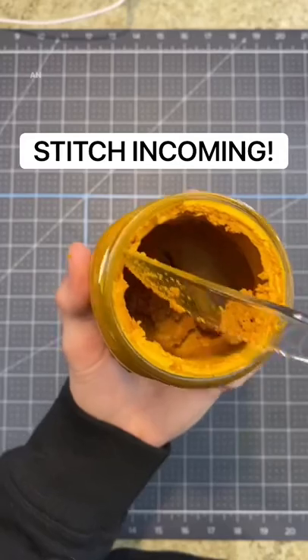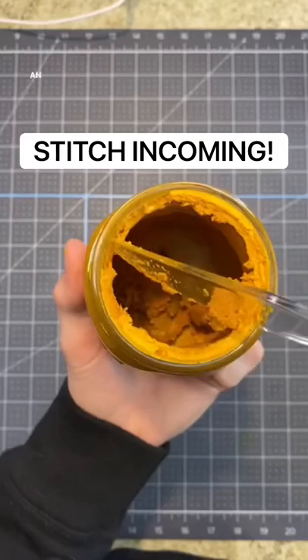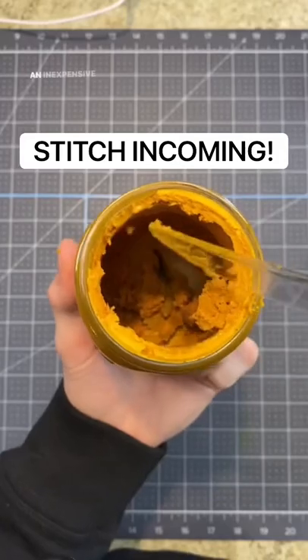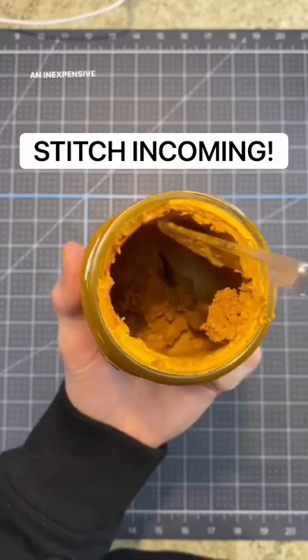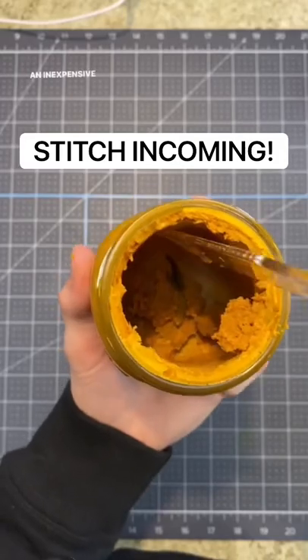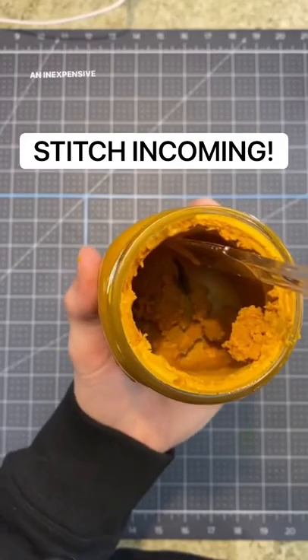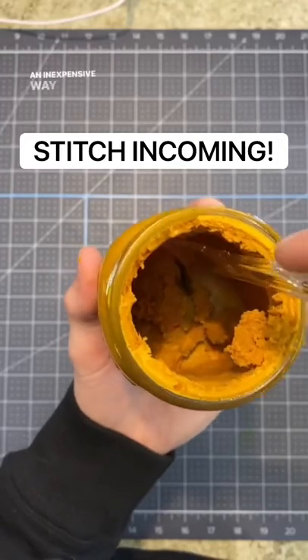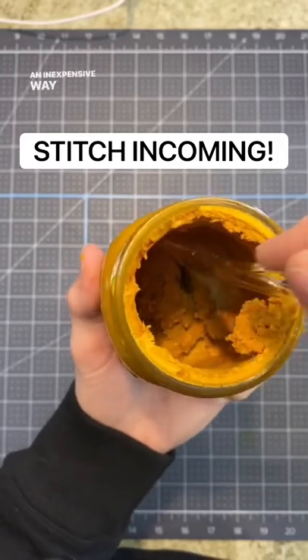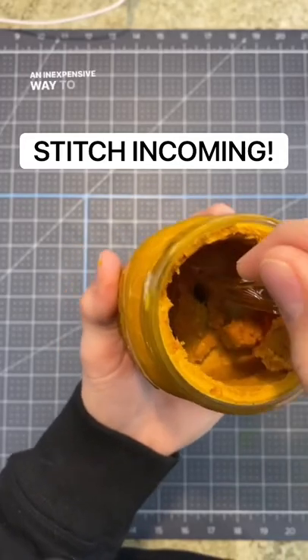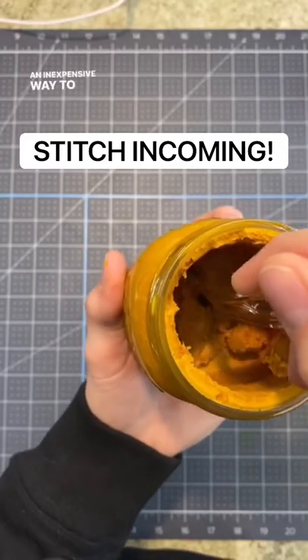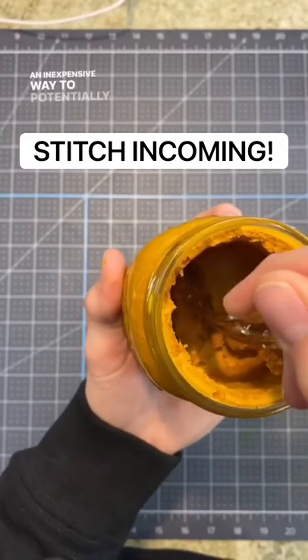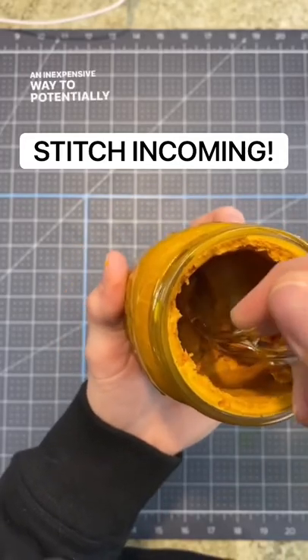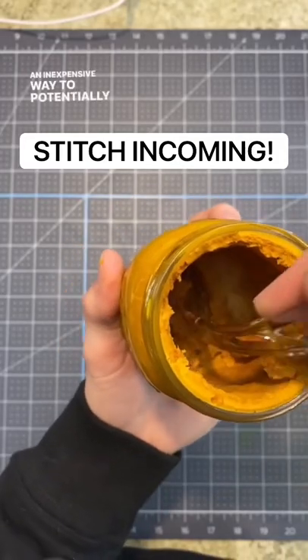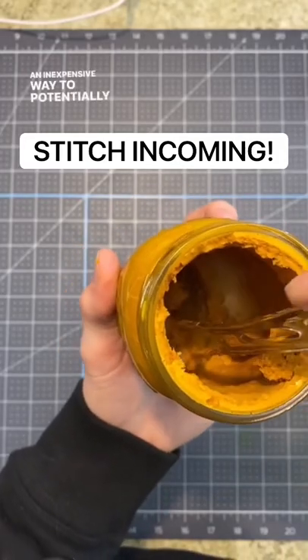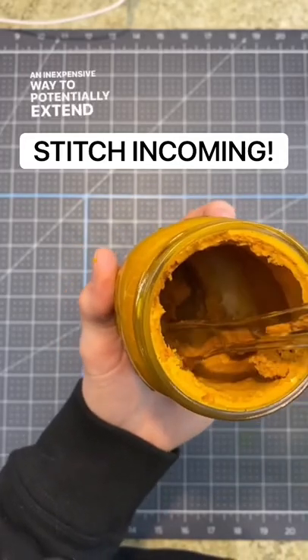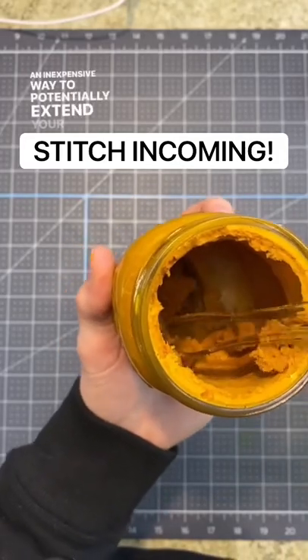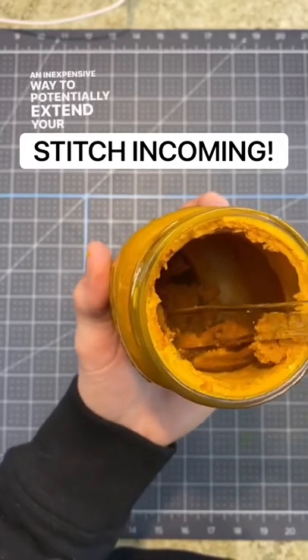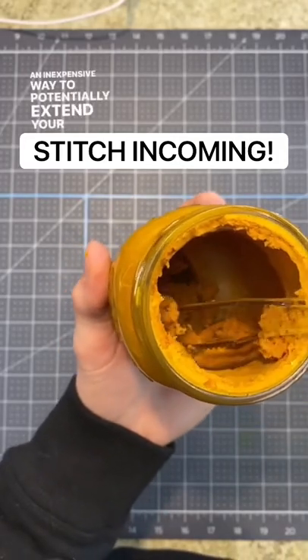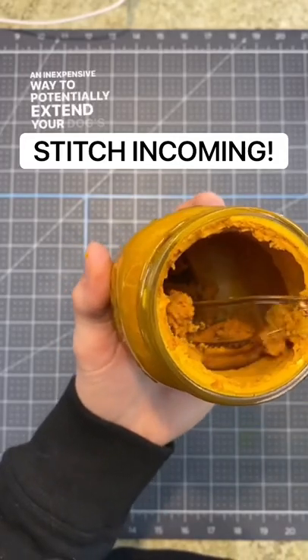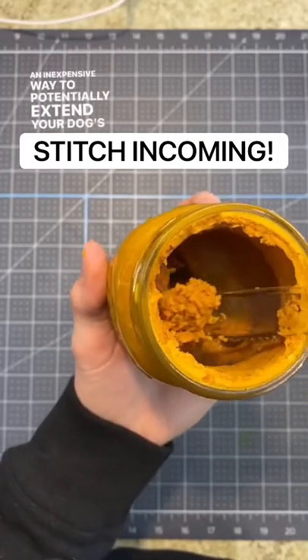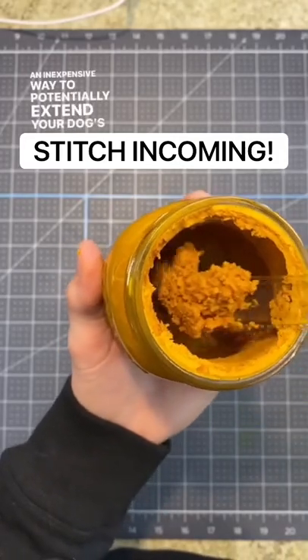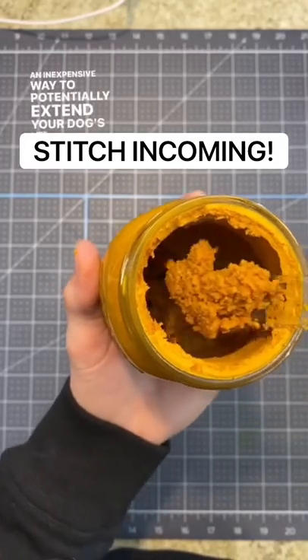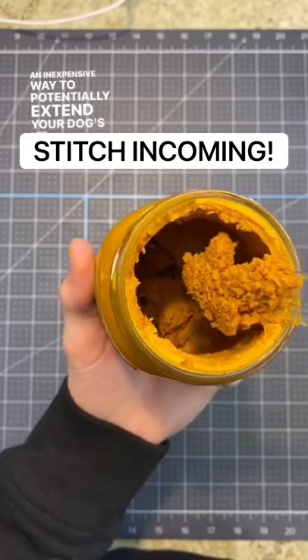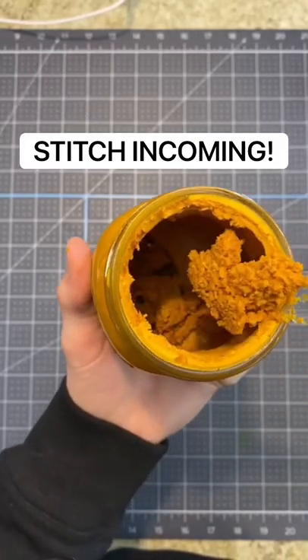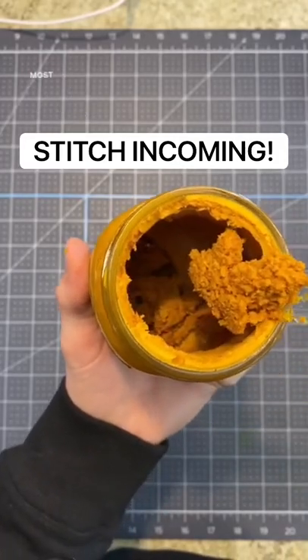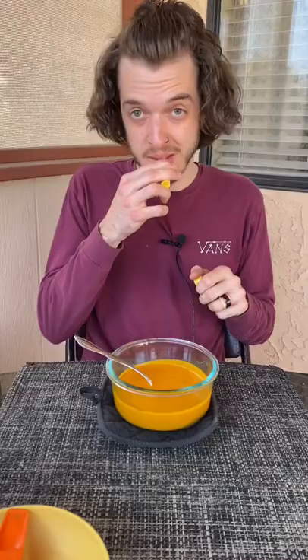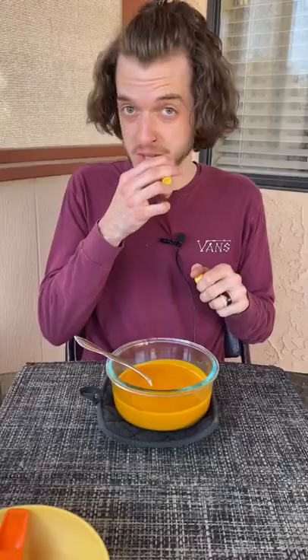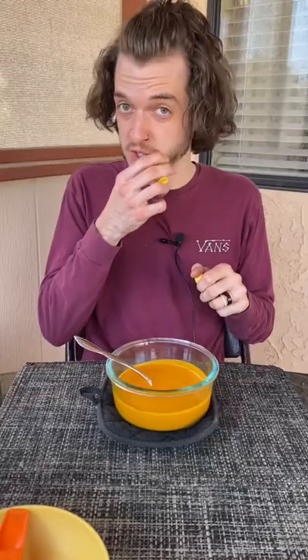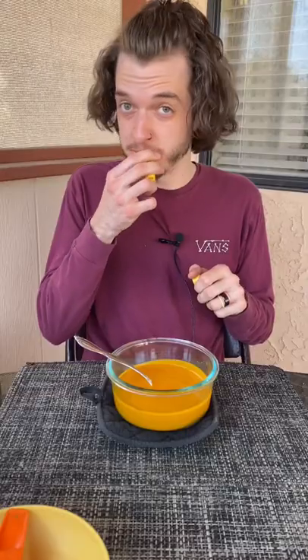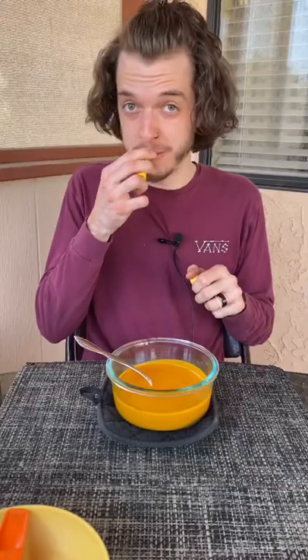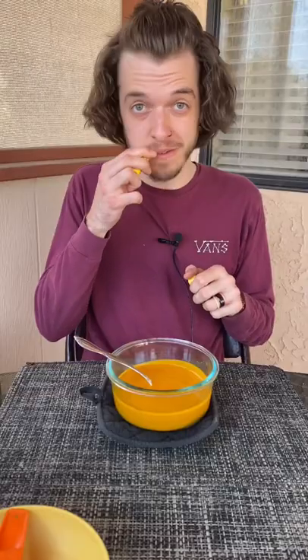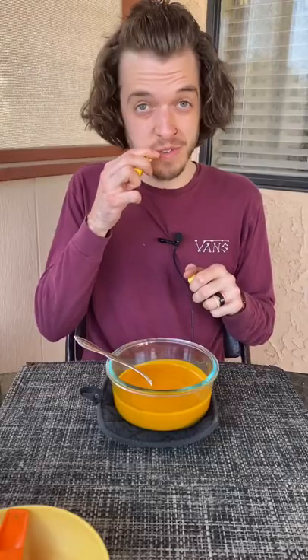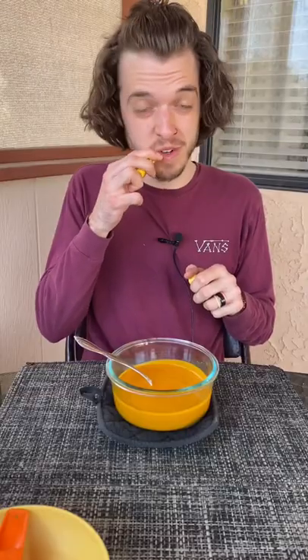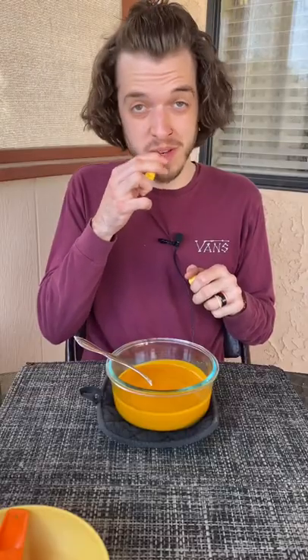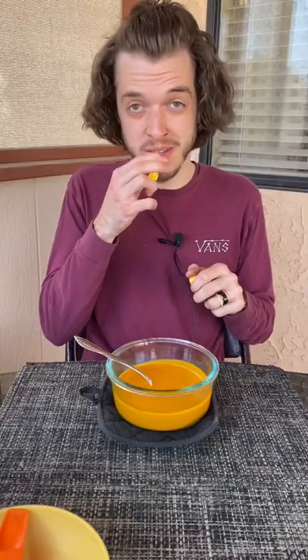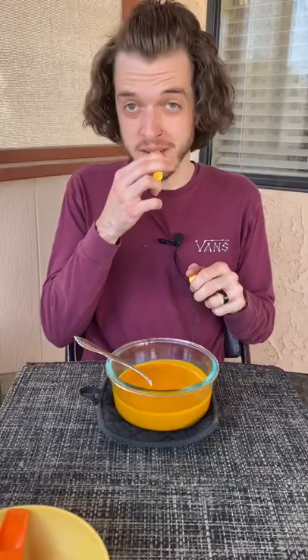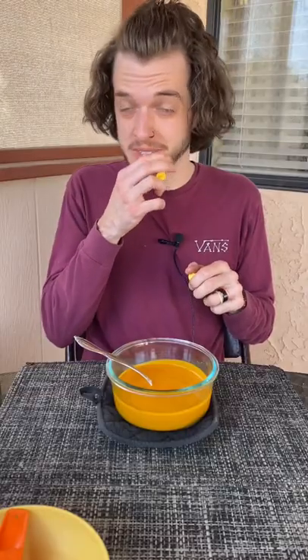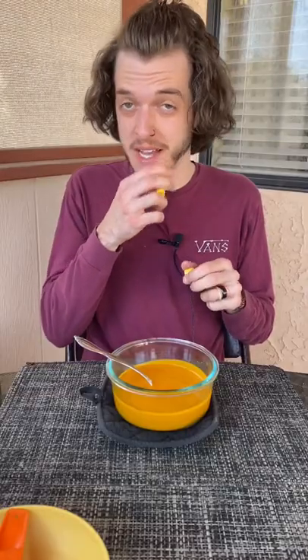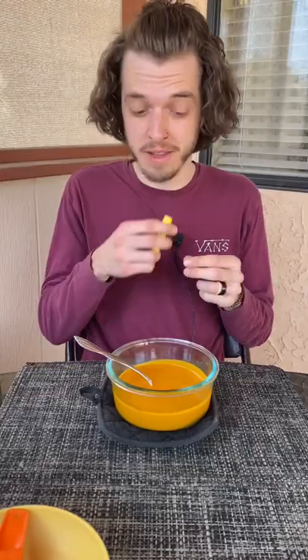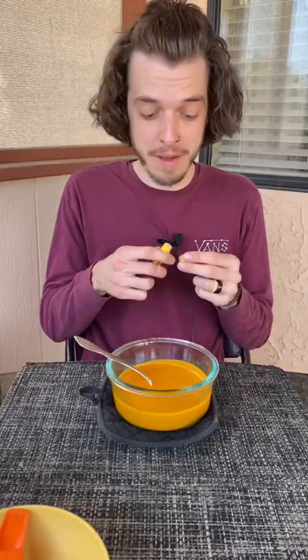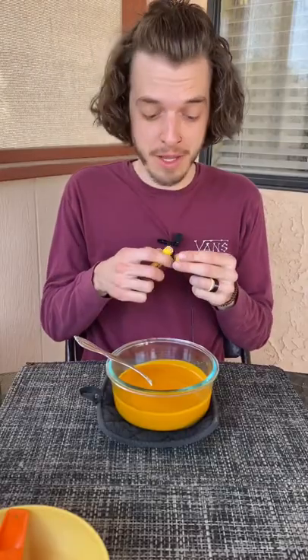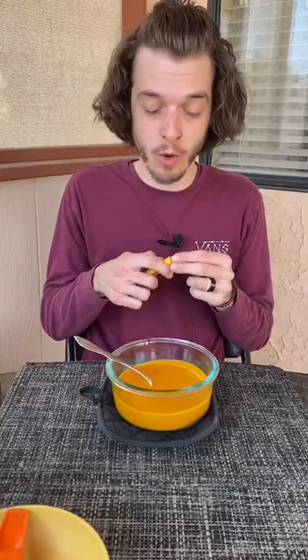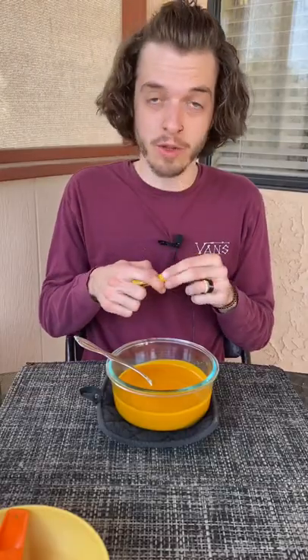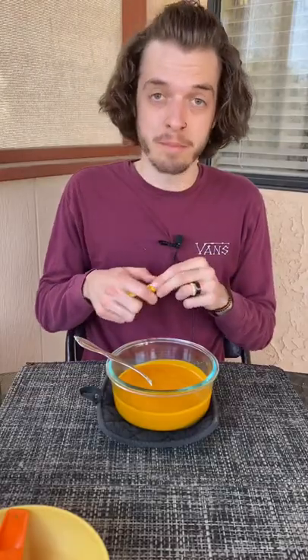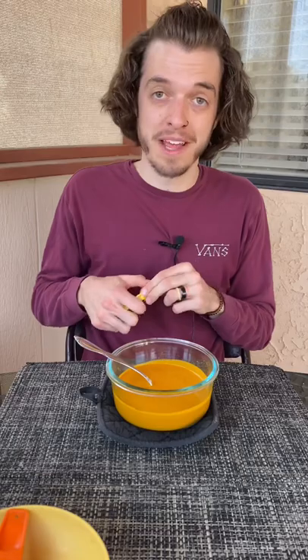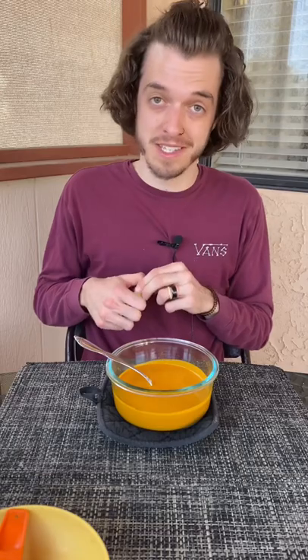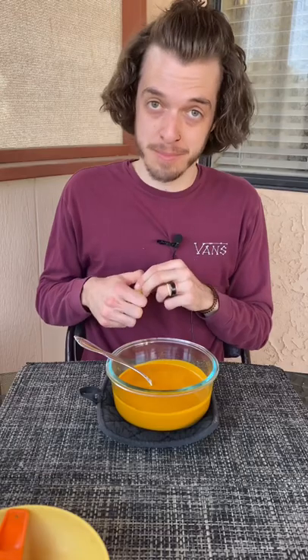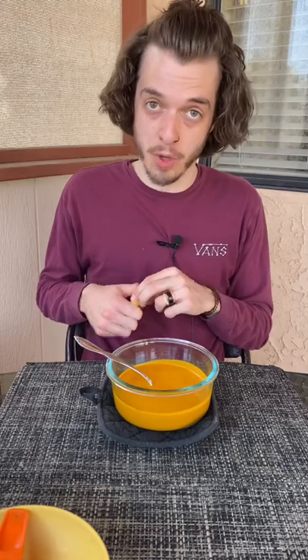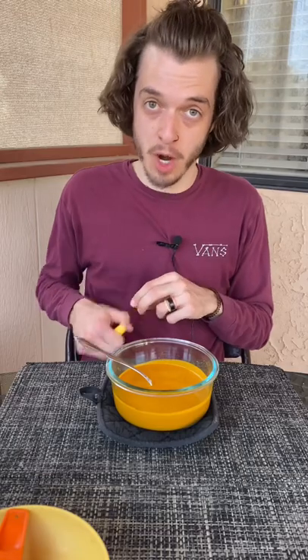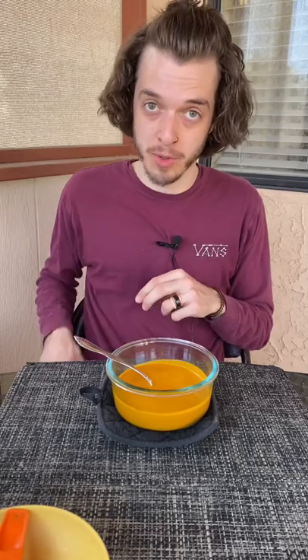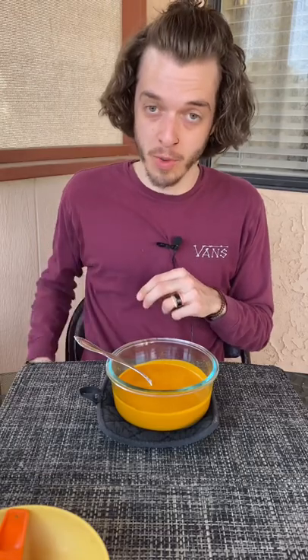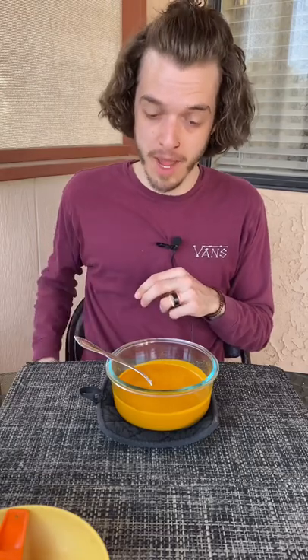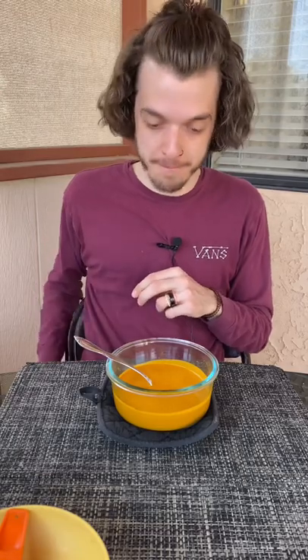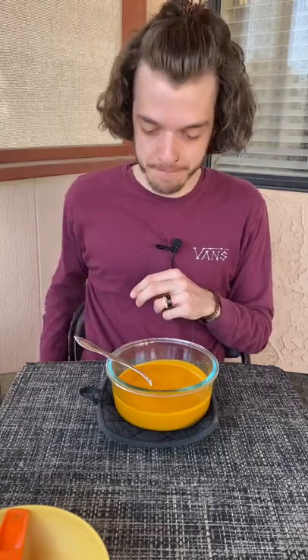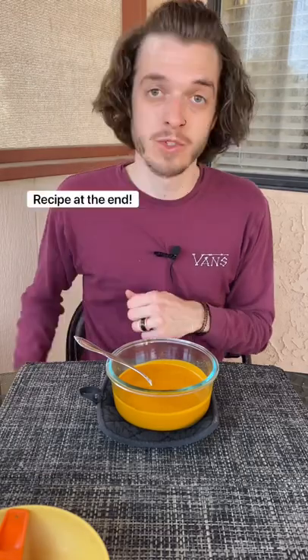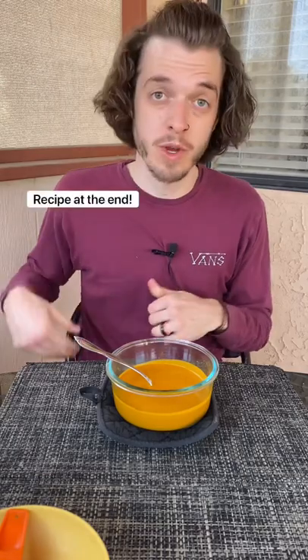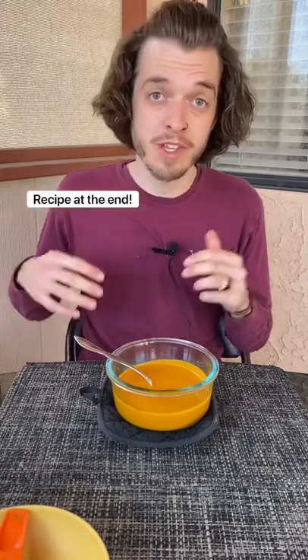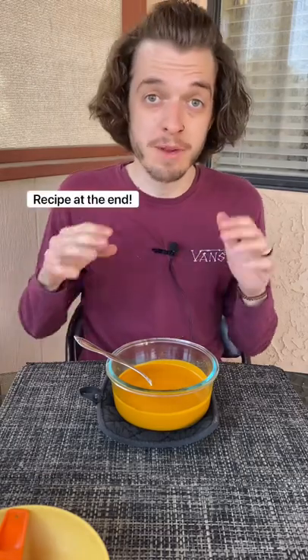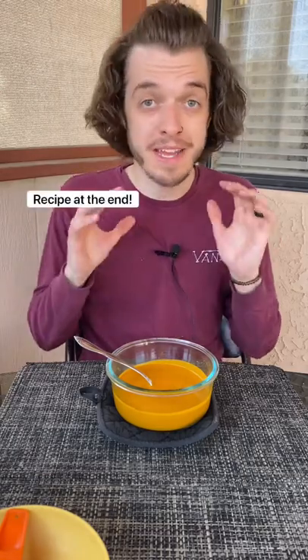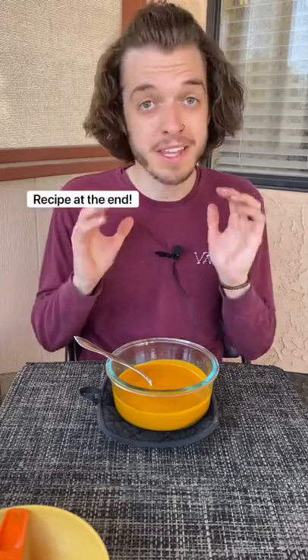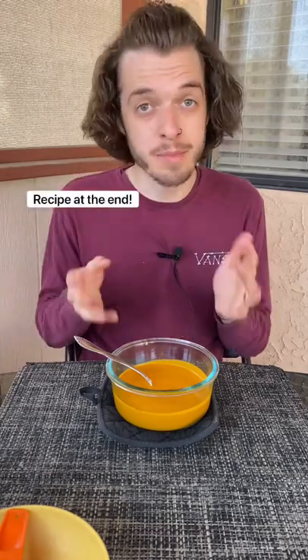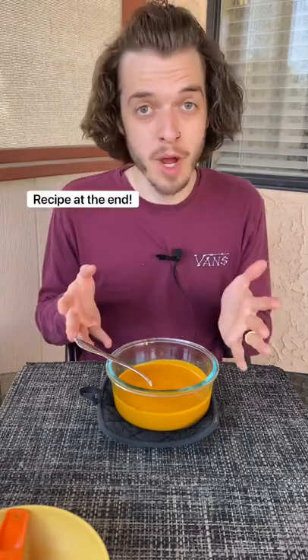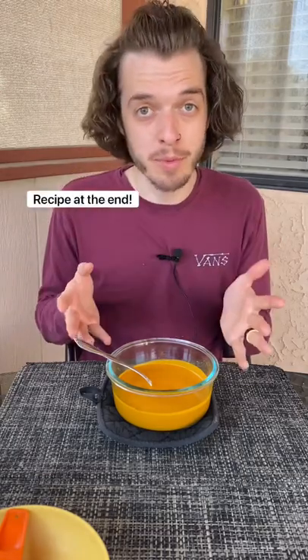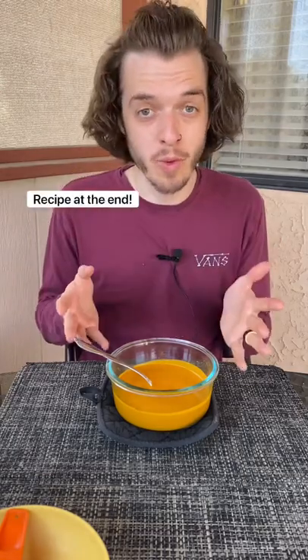An inexpensive way to potentially extend your dog's life. I've been informed I didn't exactly make golden paste the proper way, so here's how to make it the proper way.